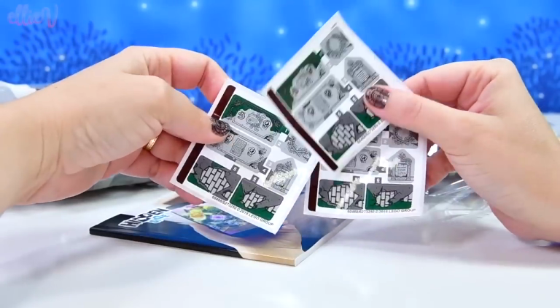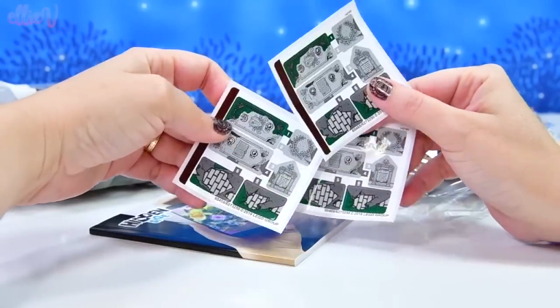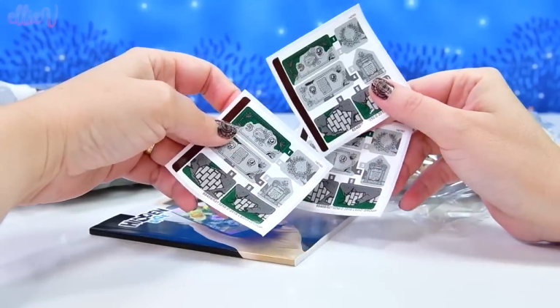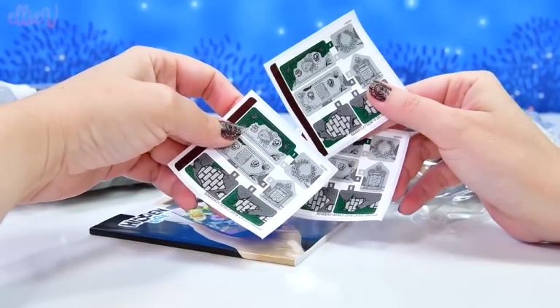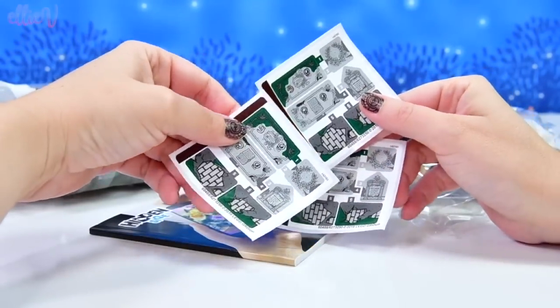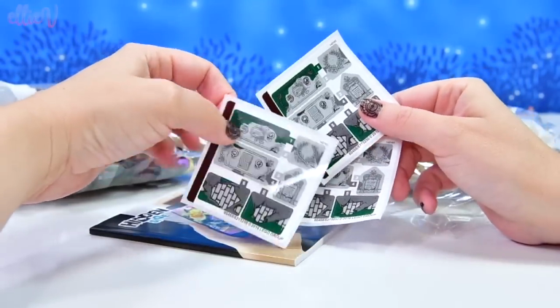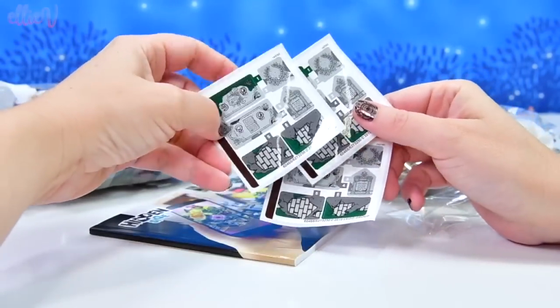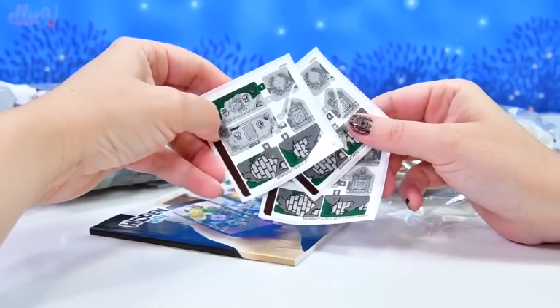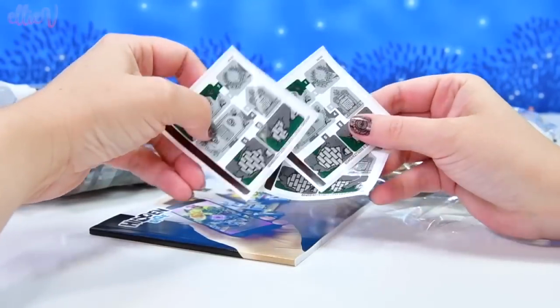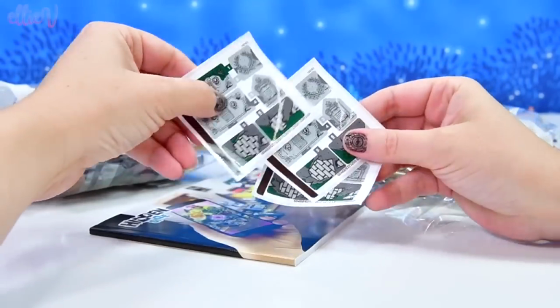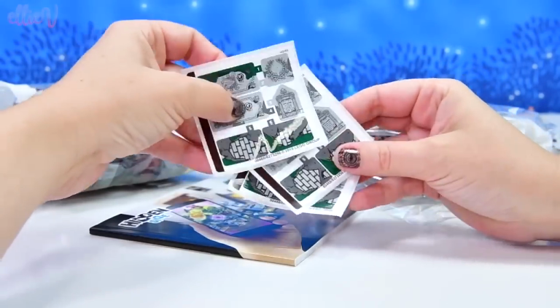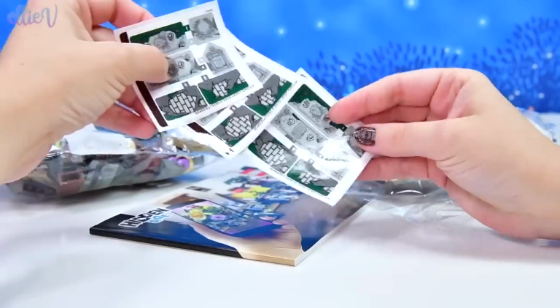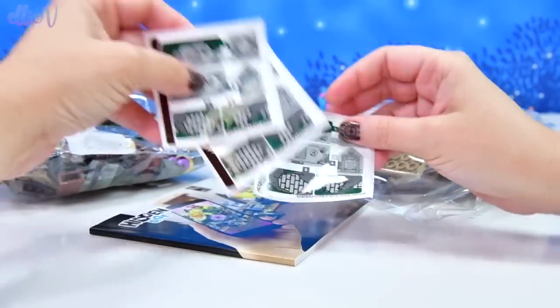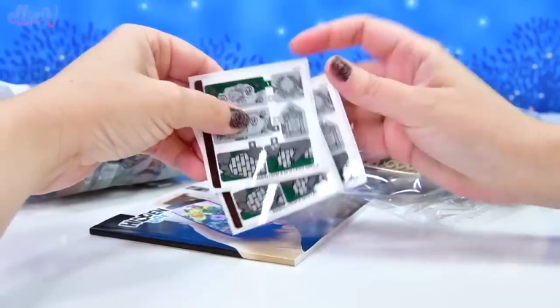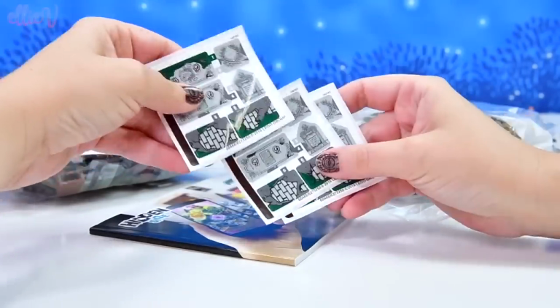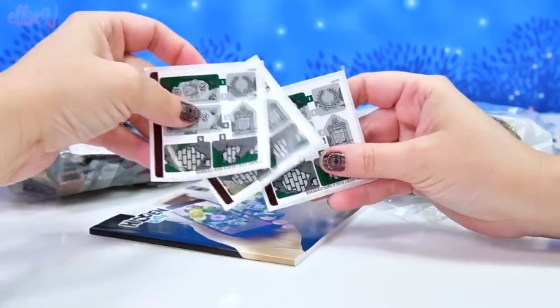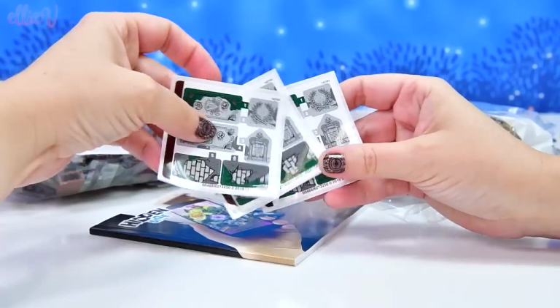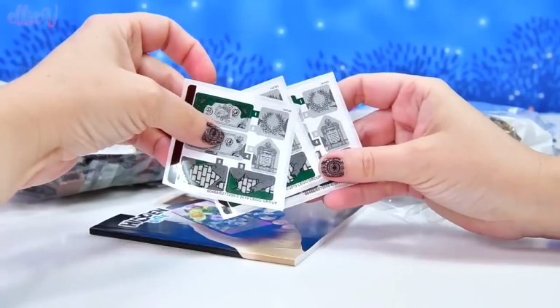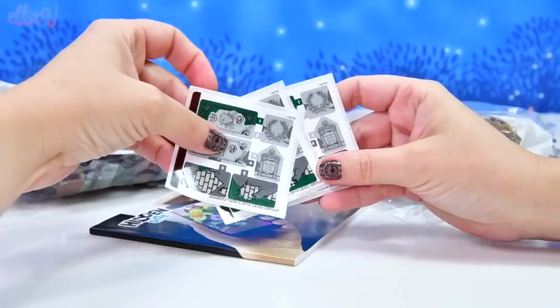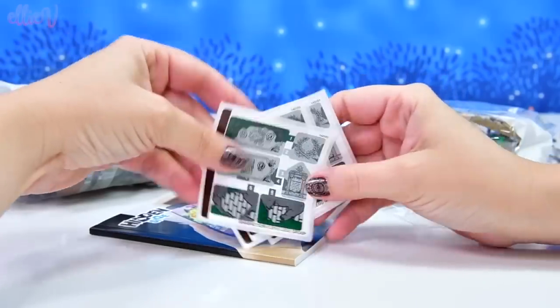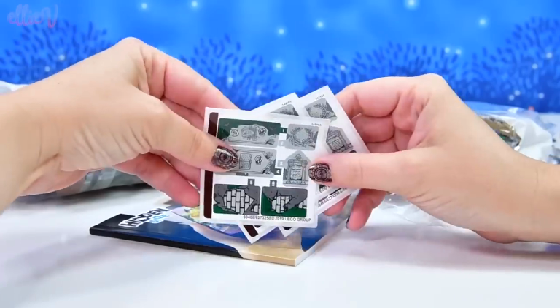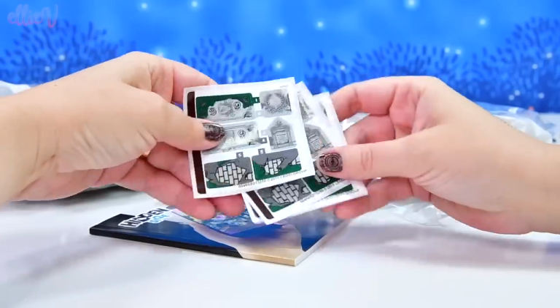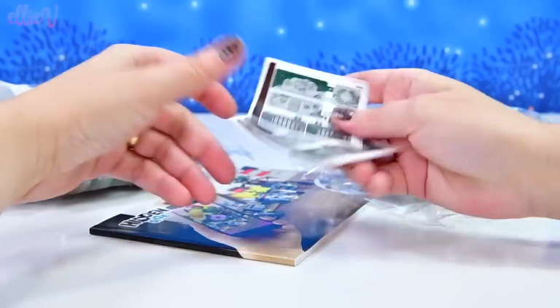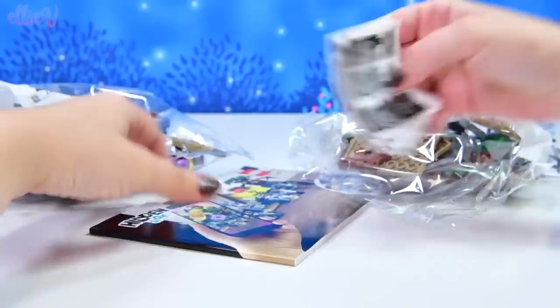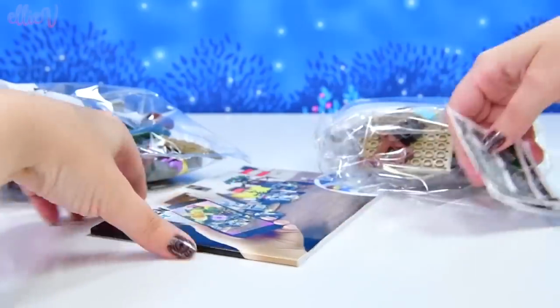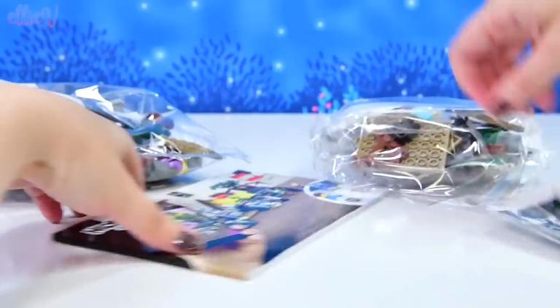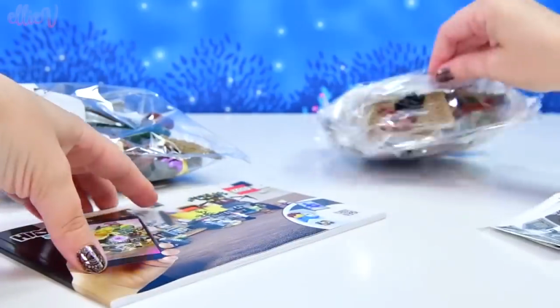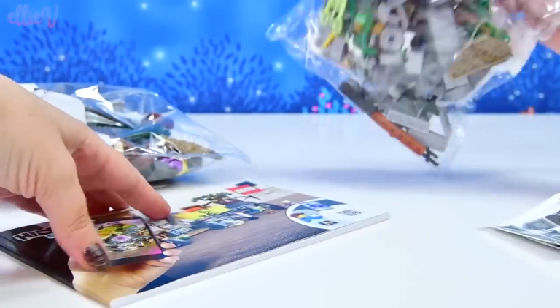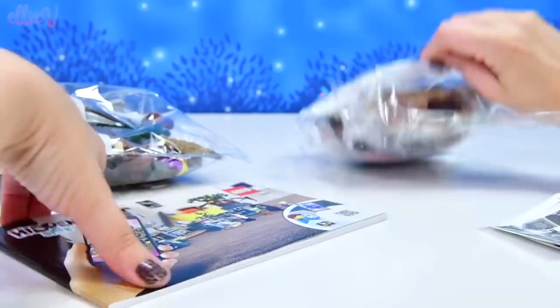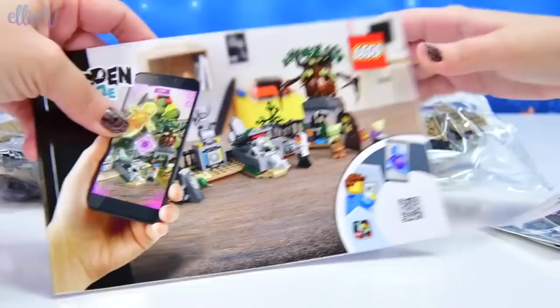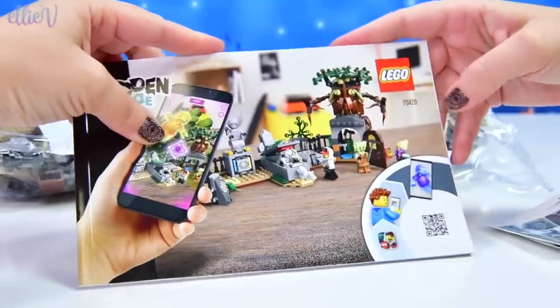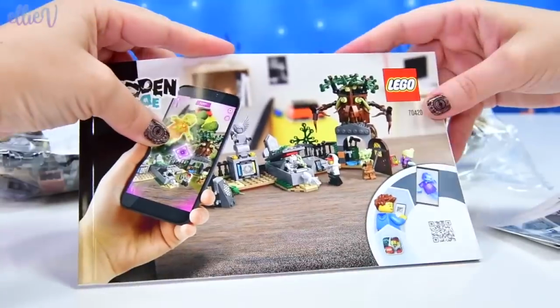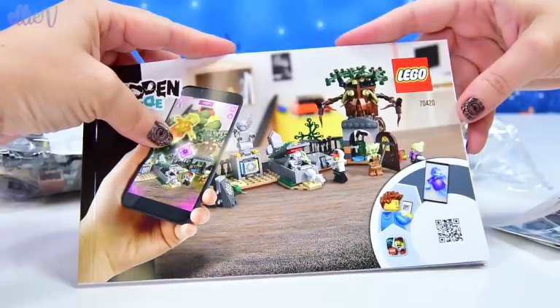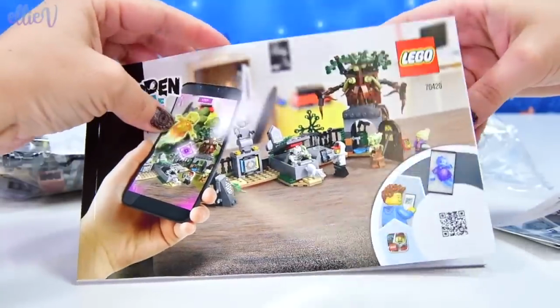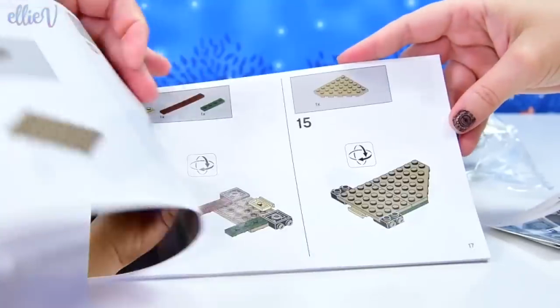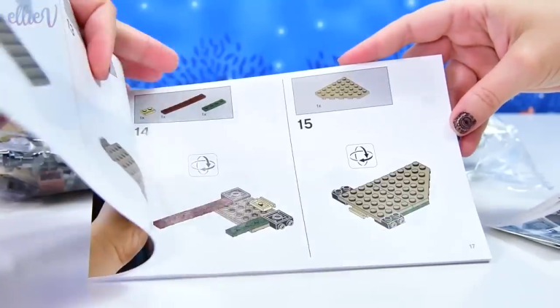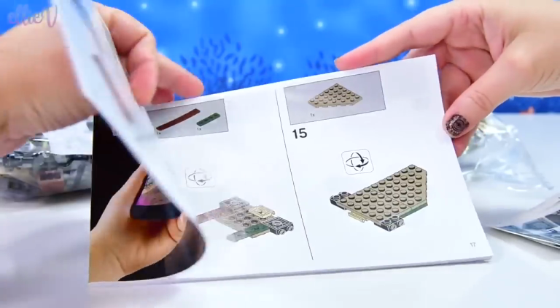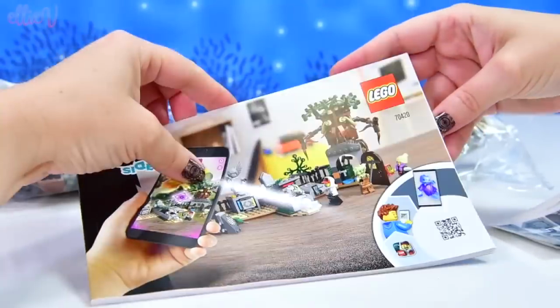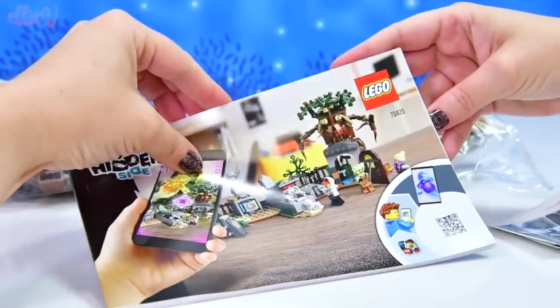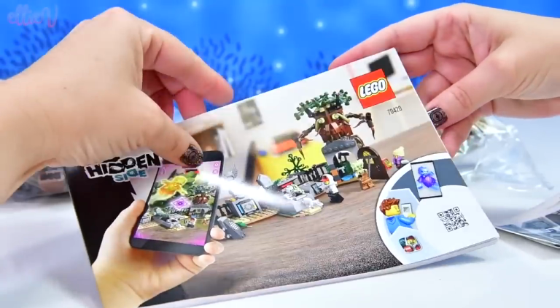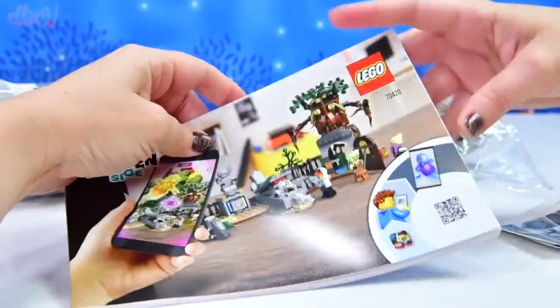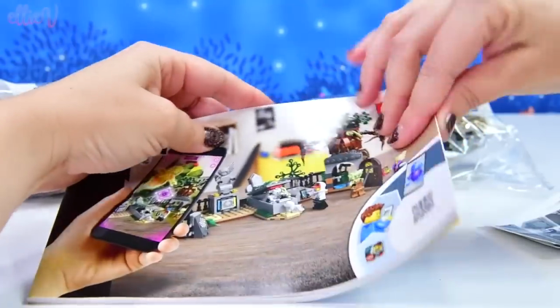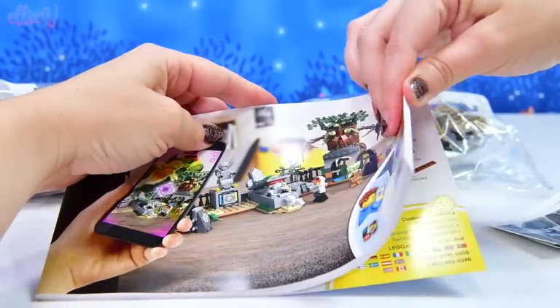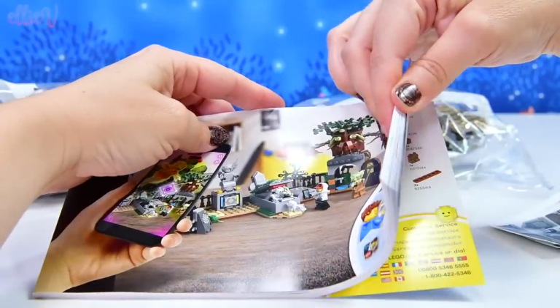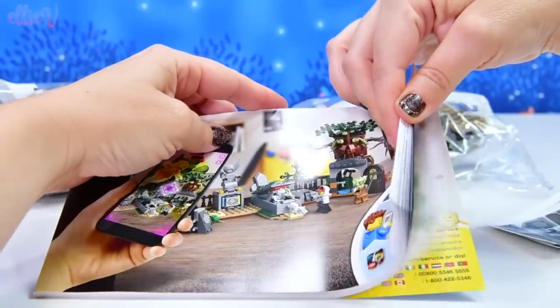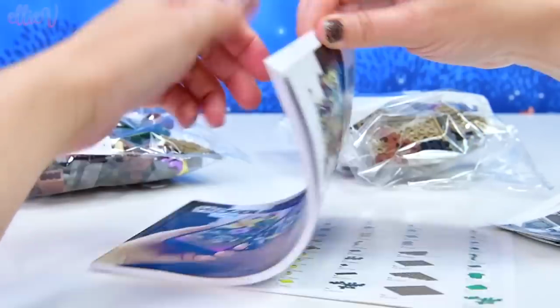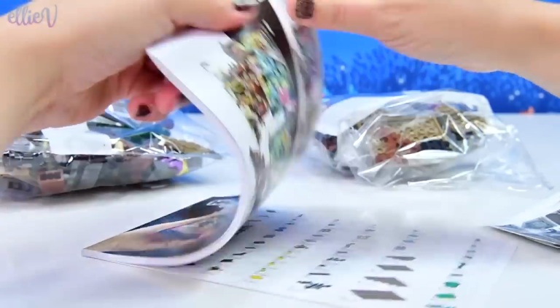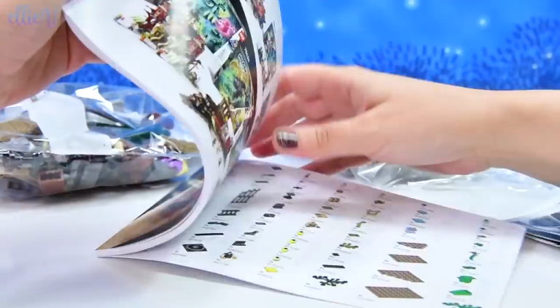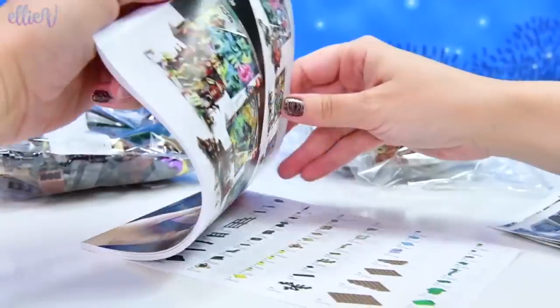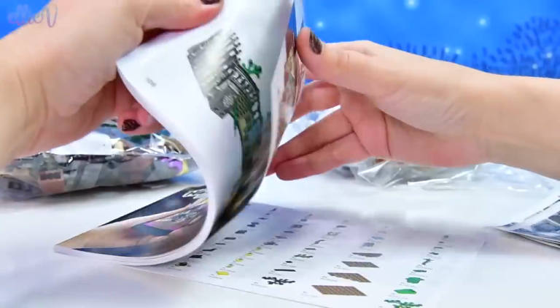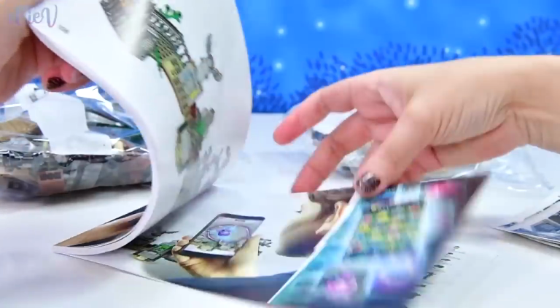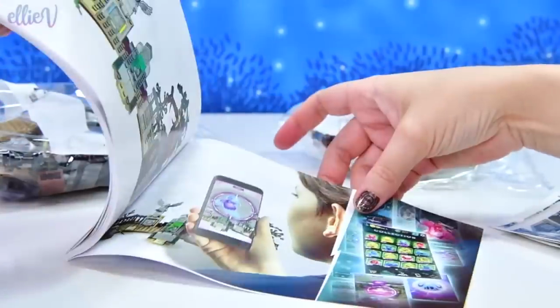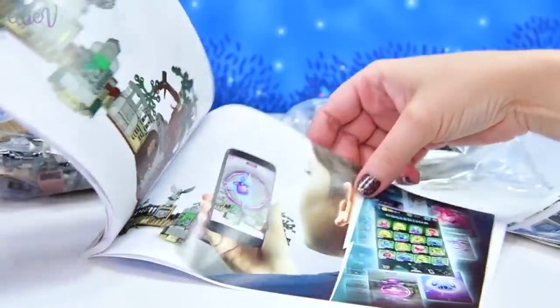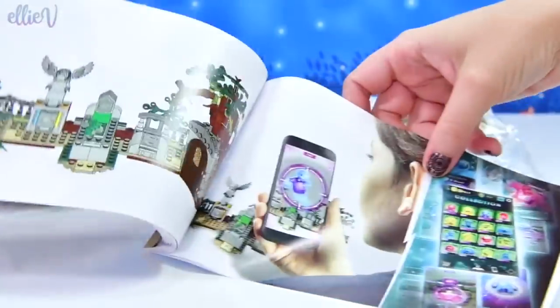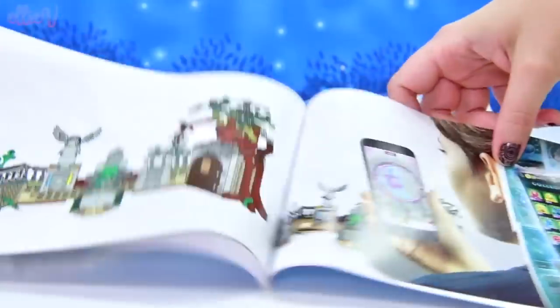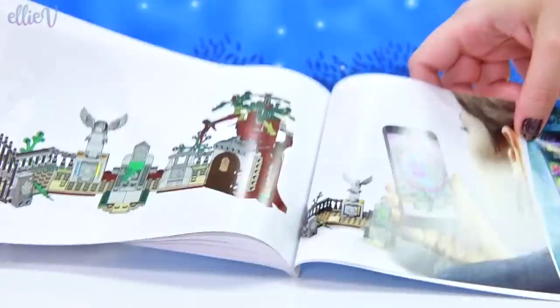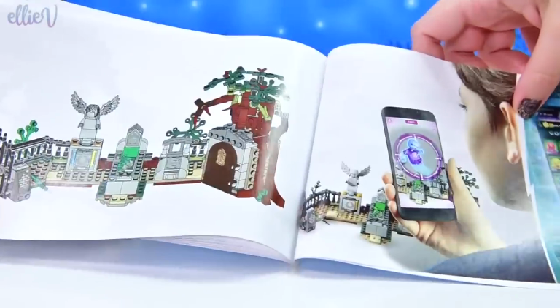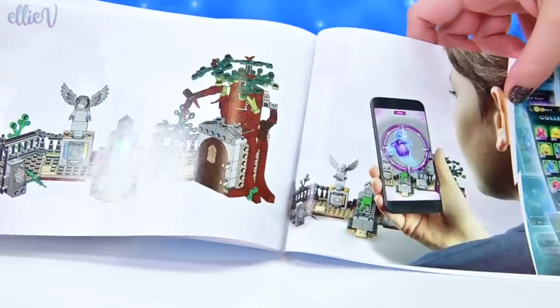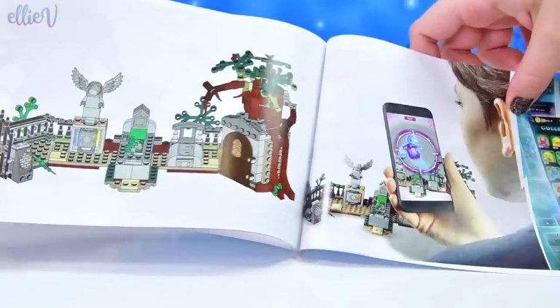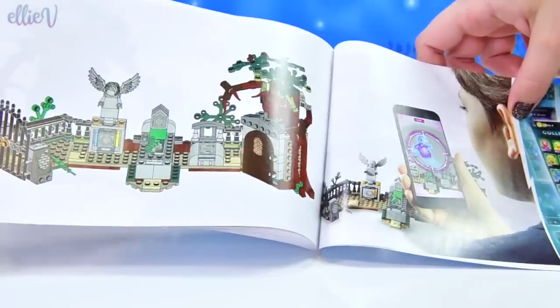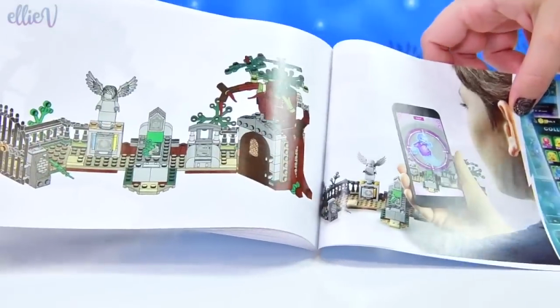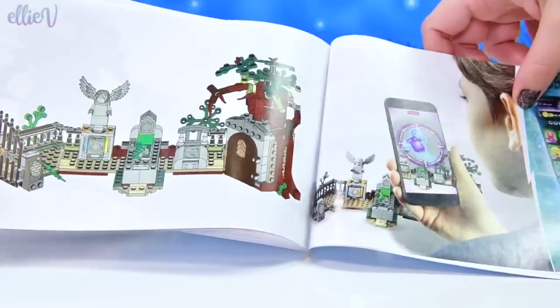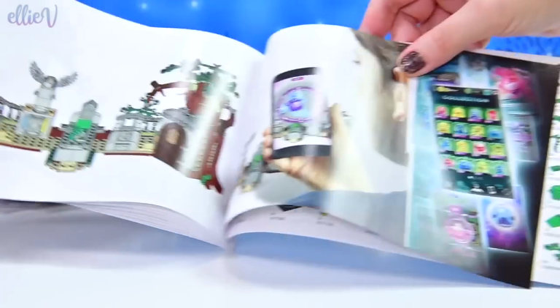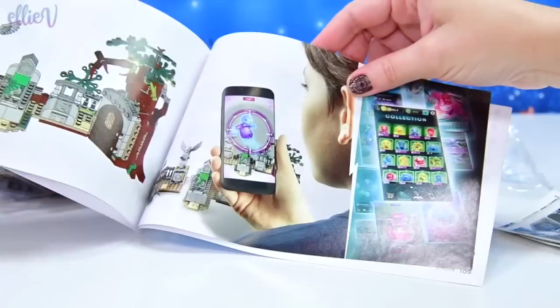Oh, I've got three sets of stickers. Are they all the same? Yeah, they're all the same. That's new. I've never had three sets of the same stickers before.